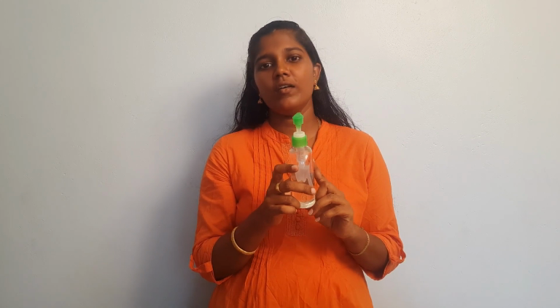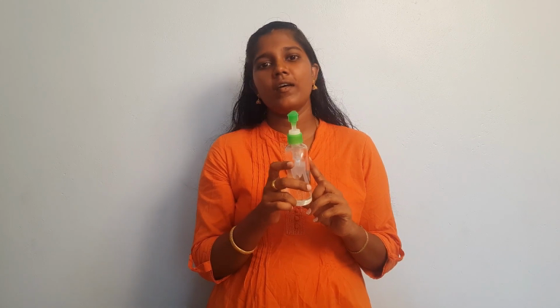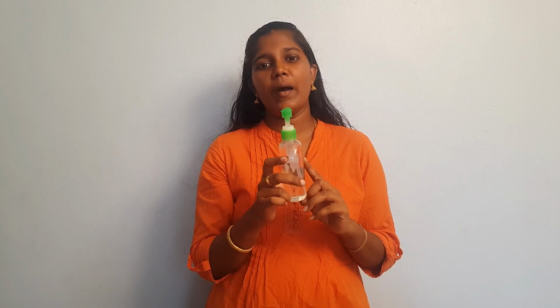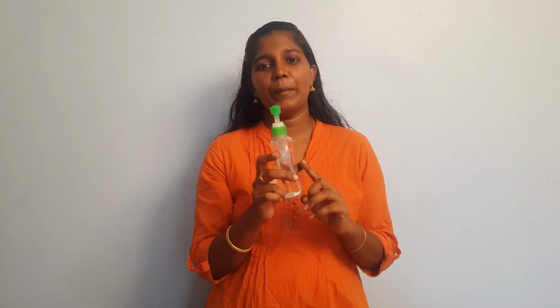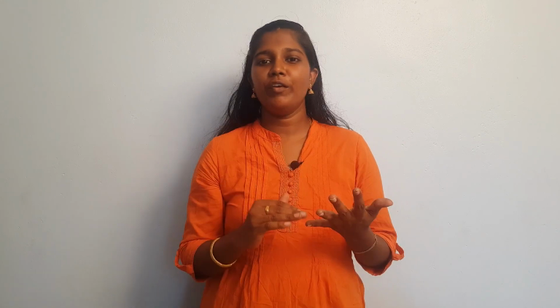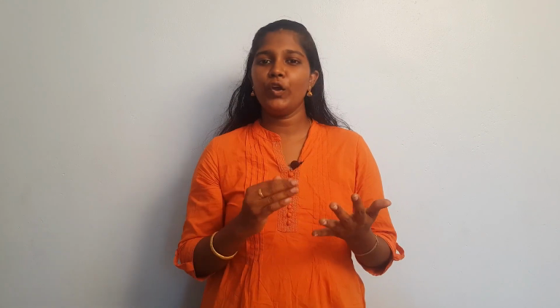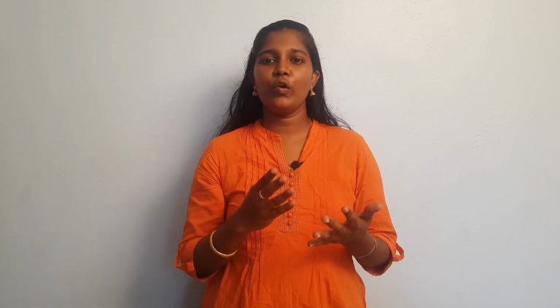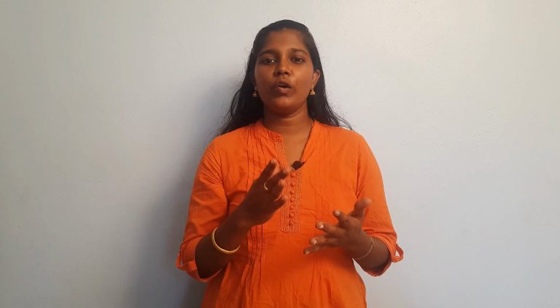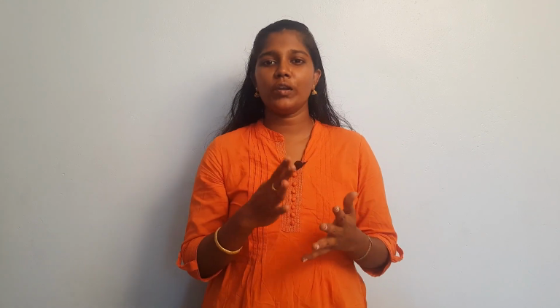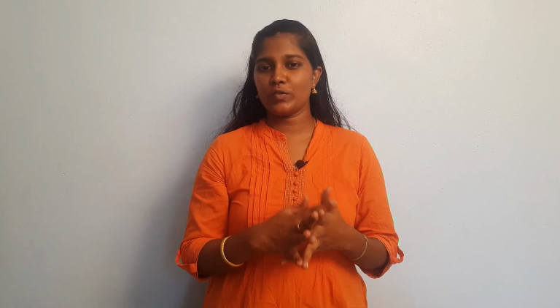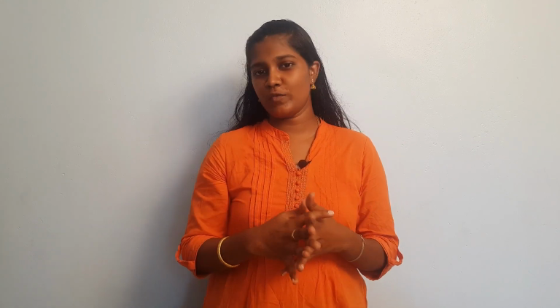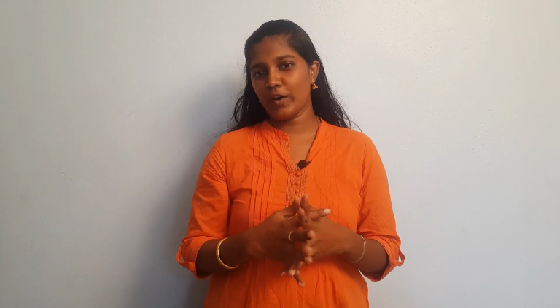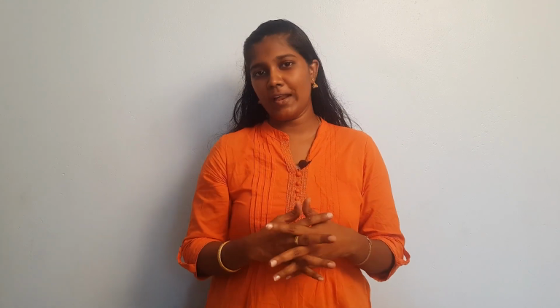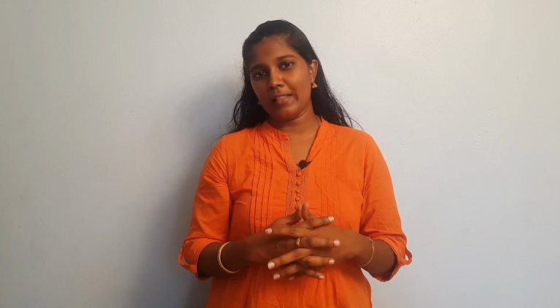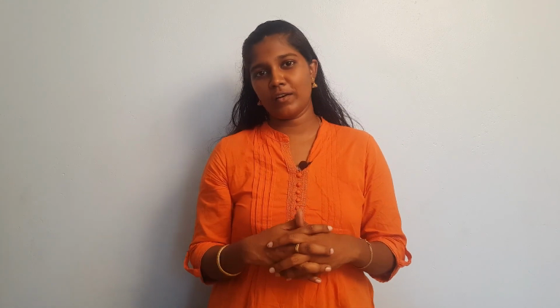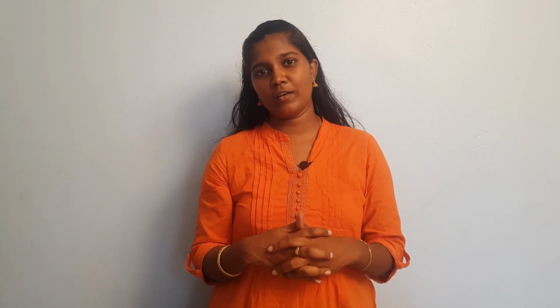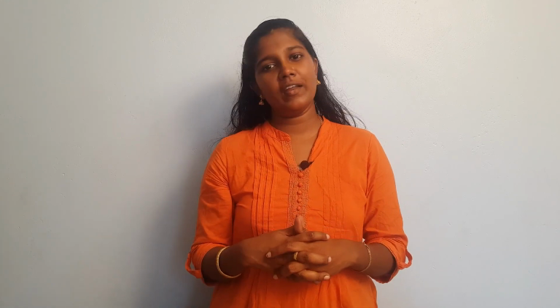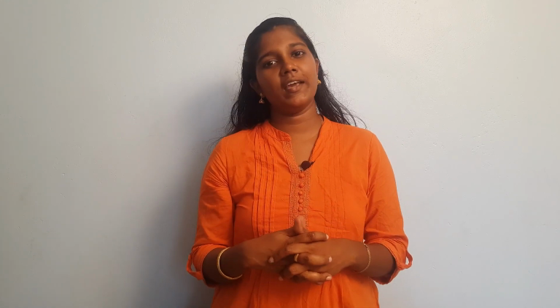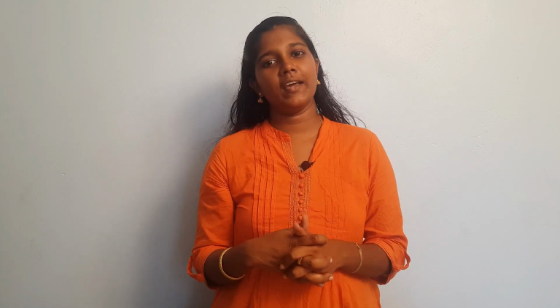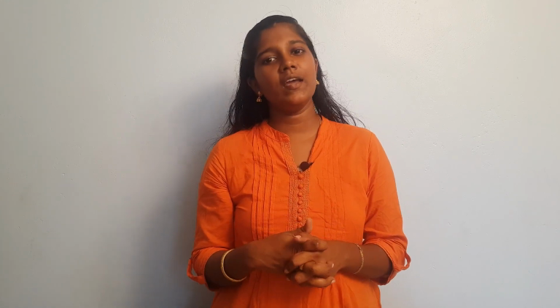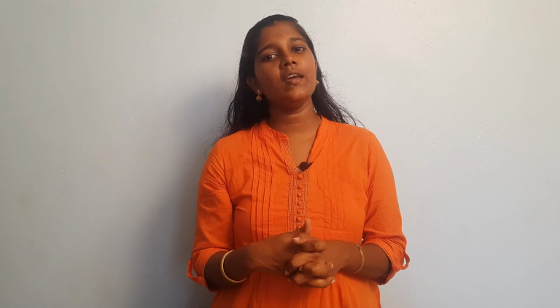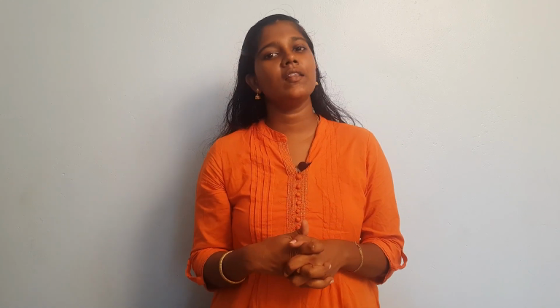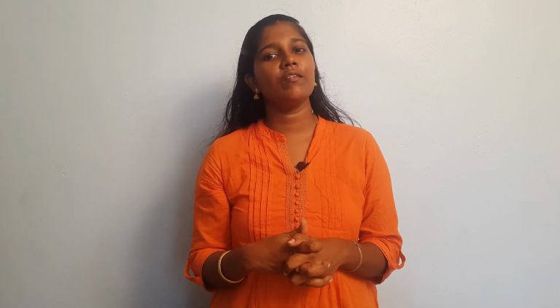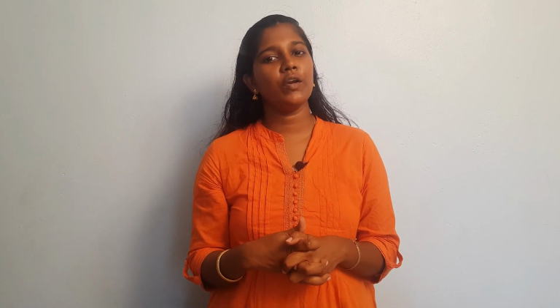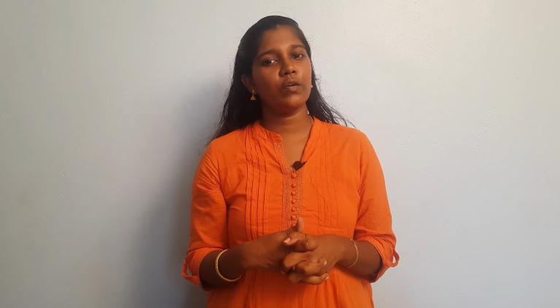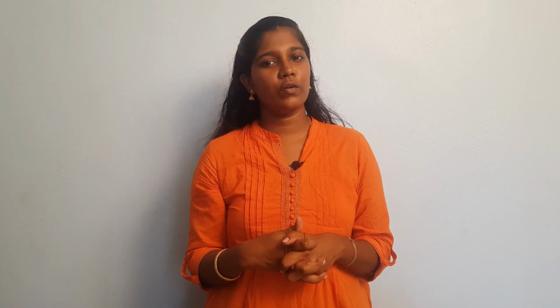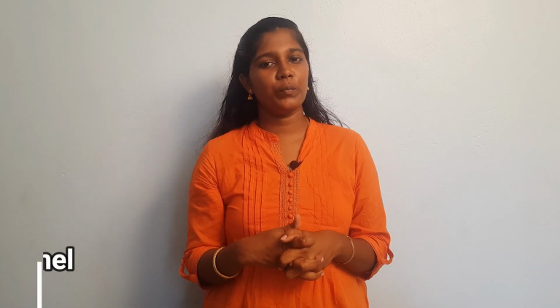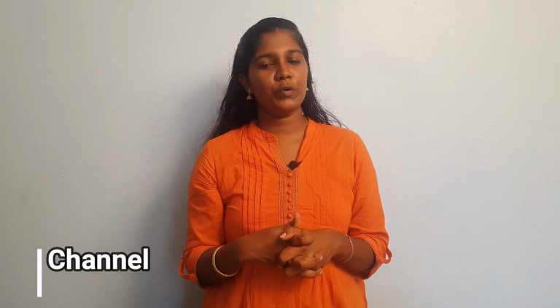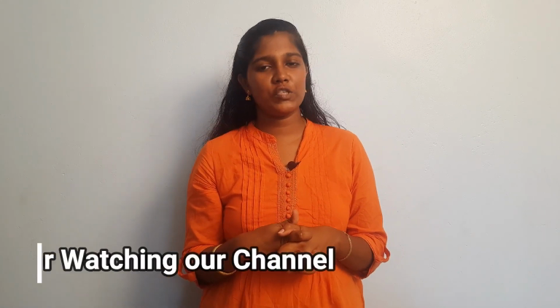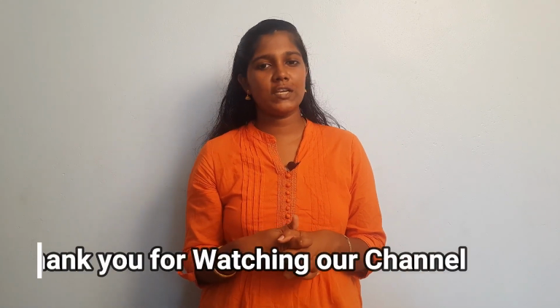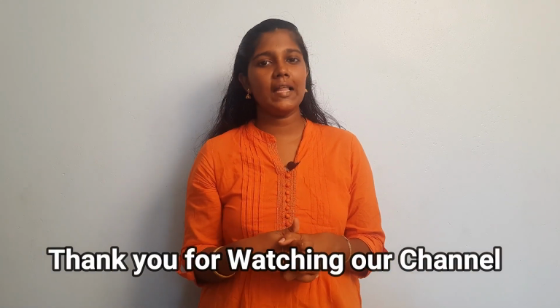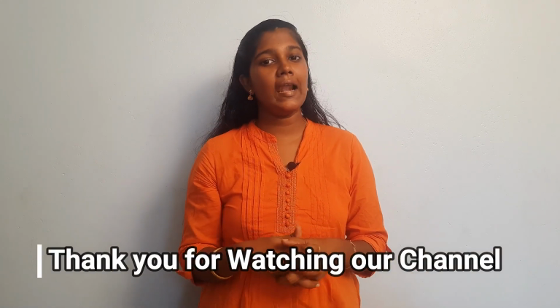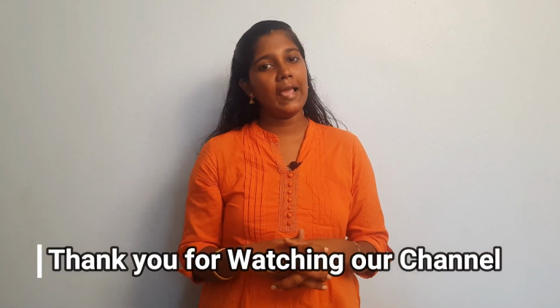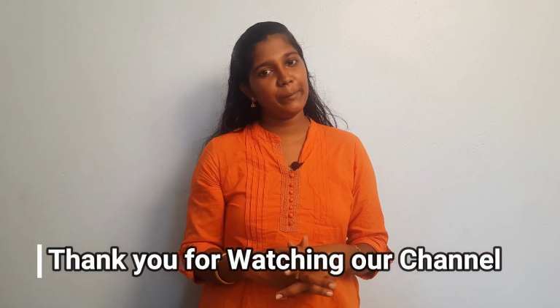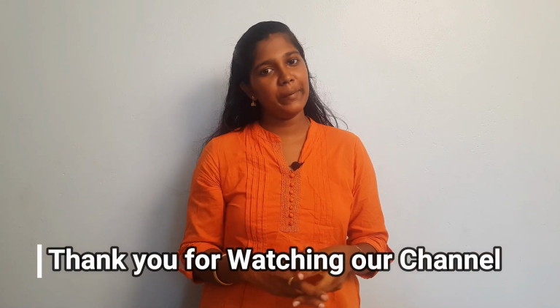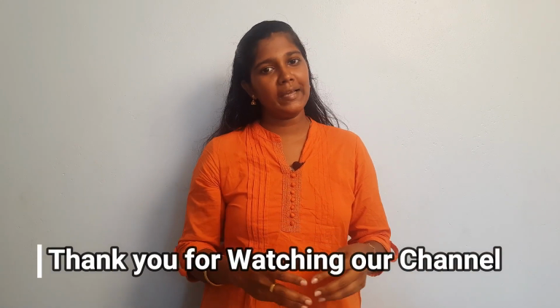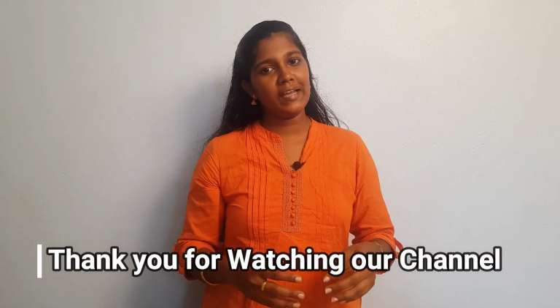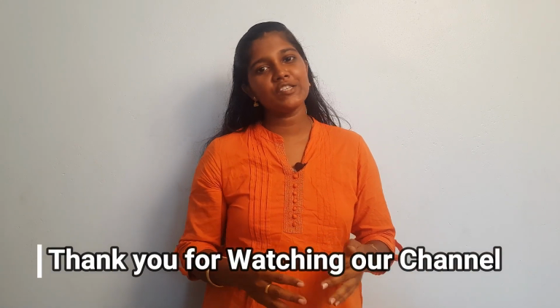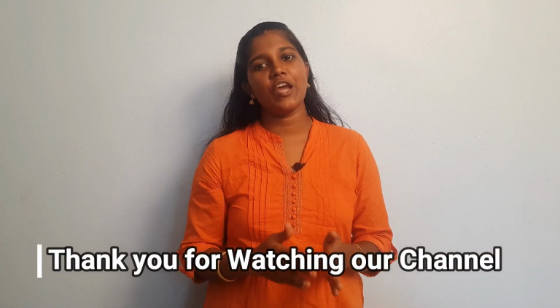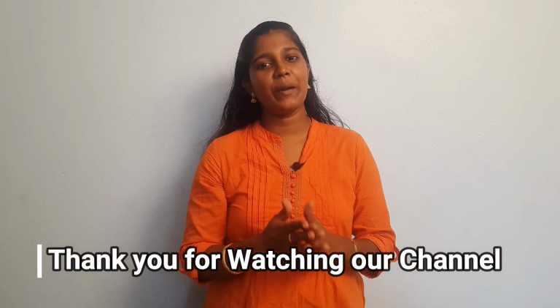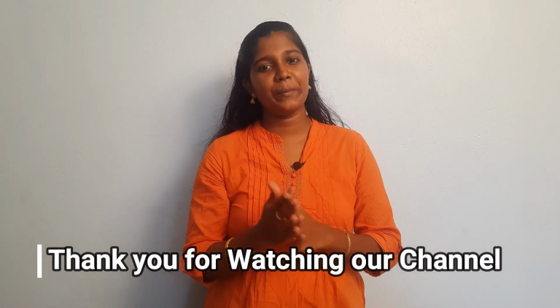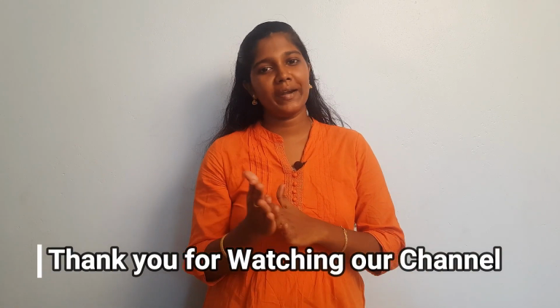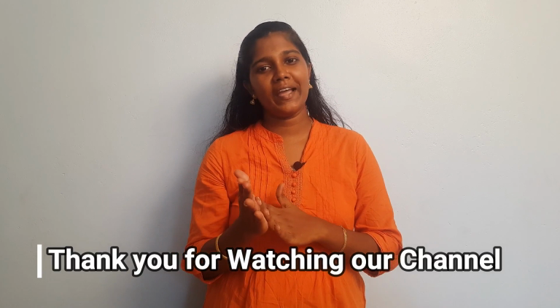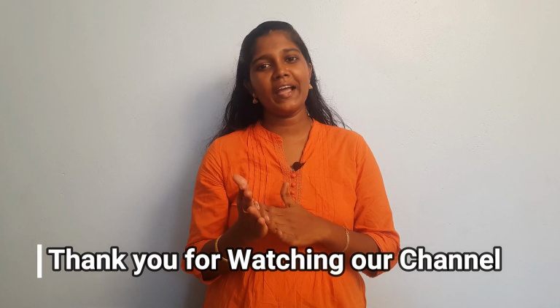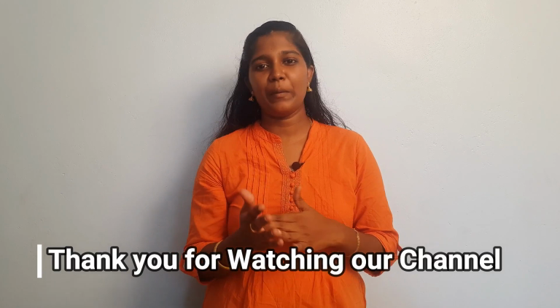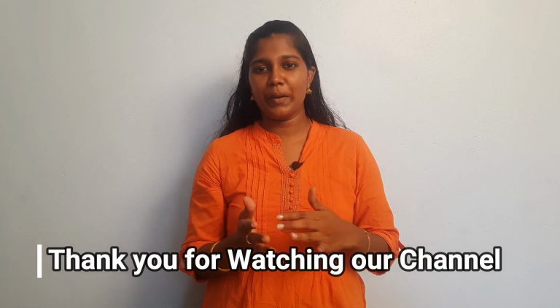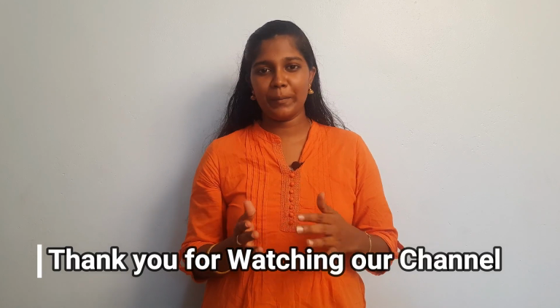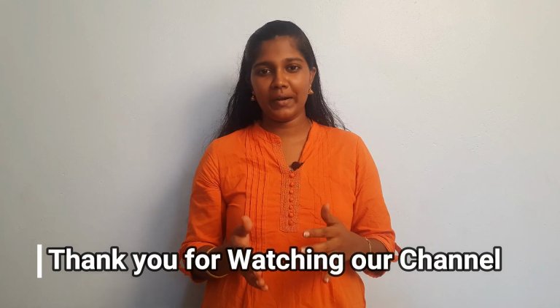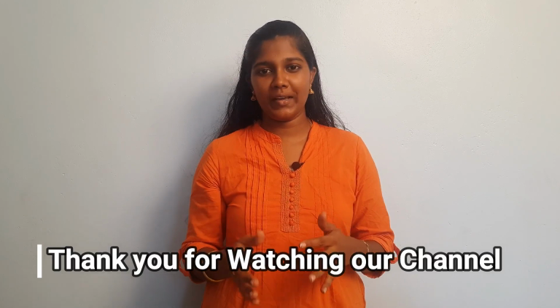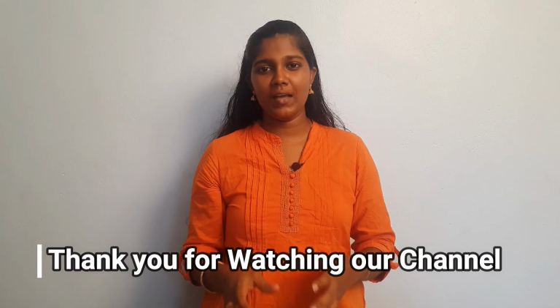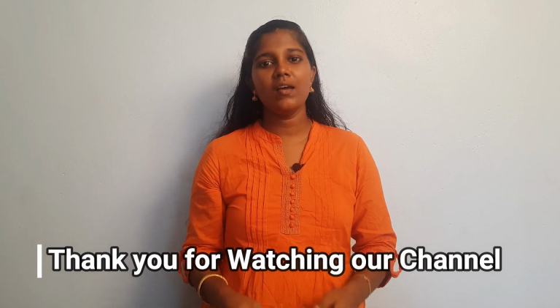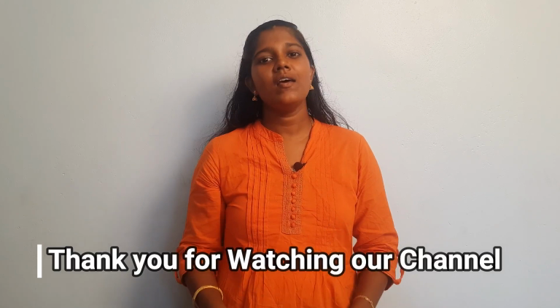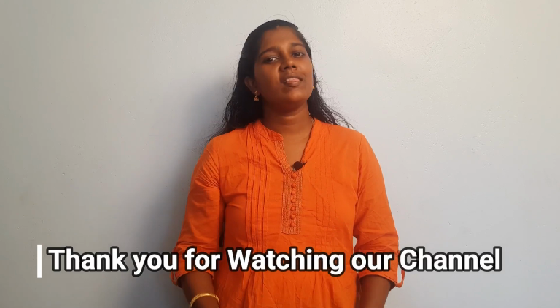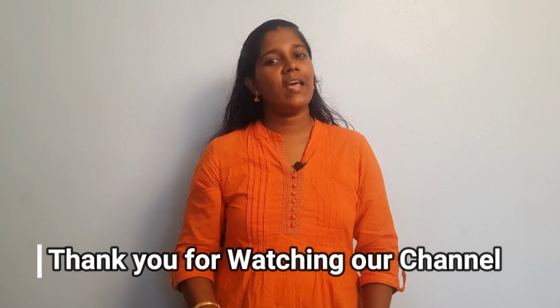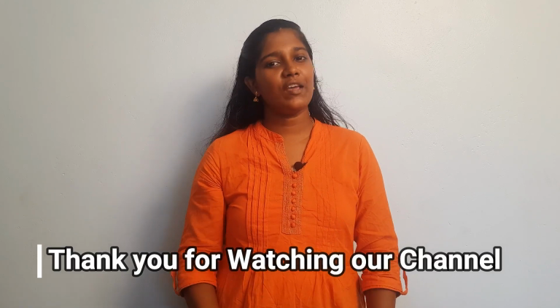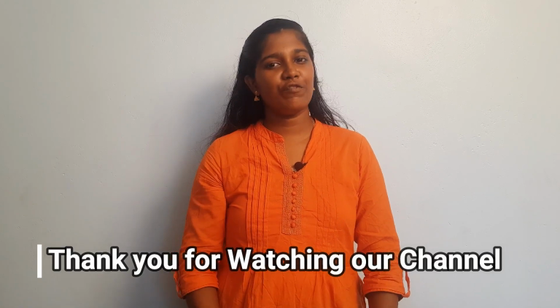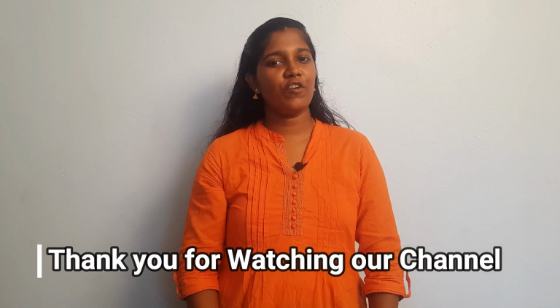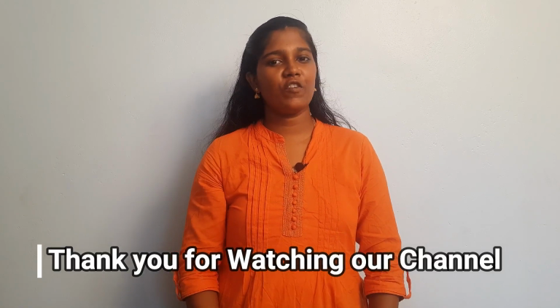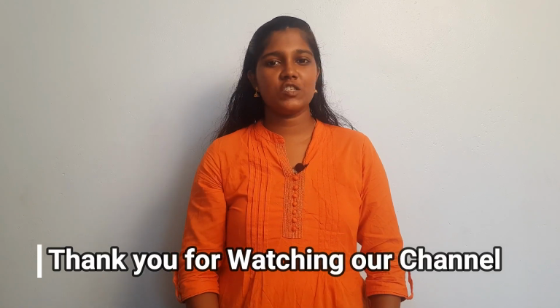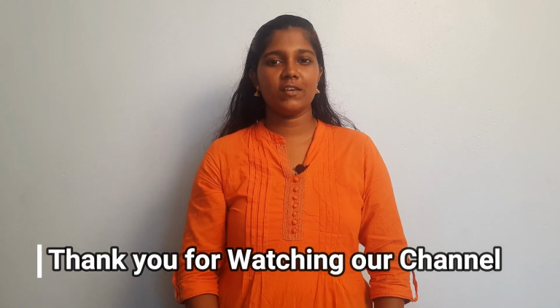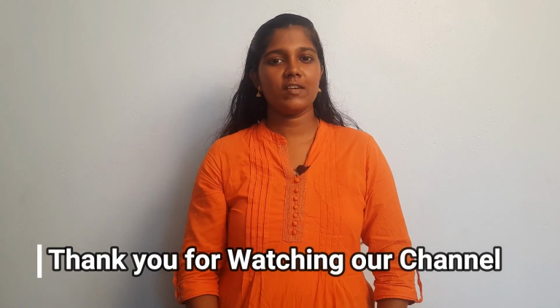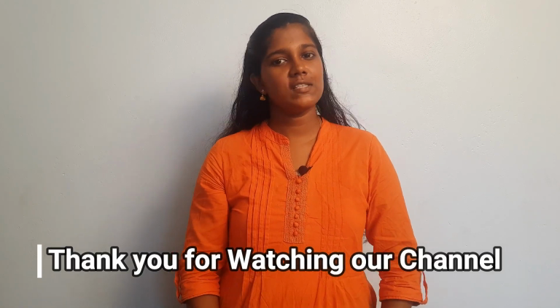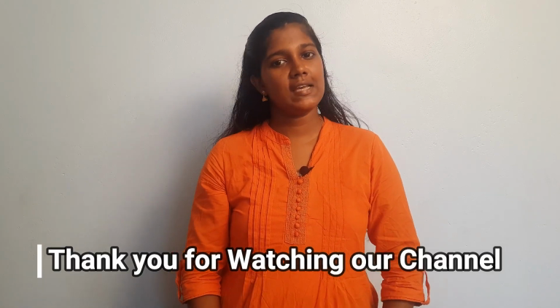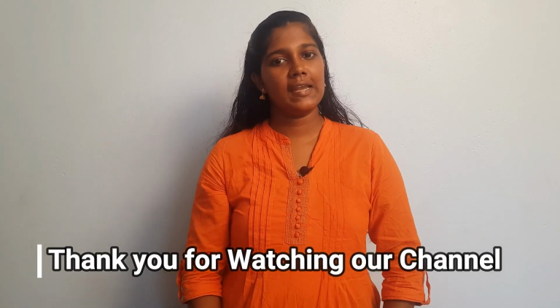Please like, share, and comment. Thank you for watching our channel.